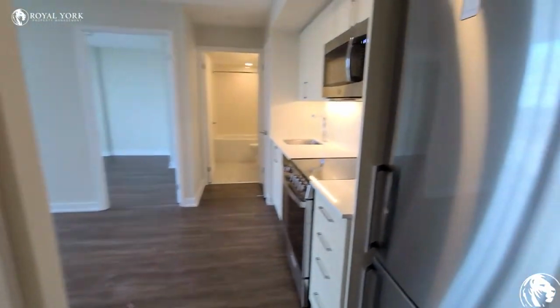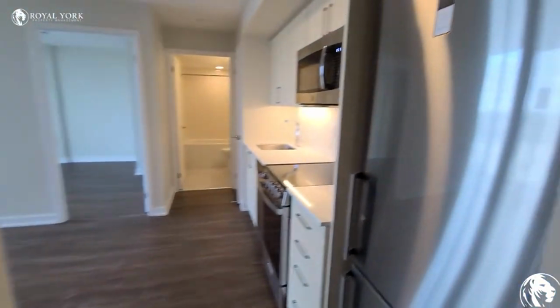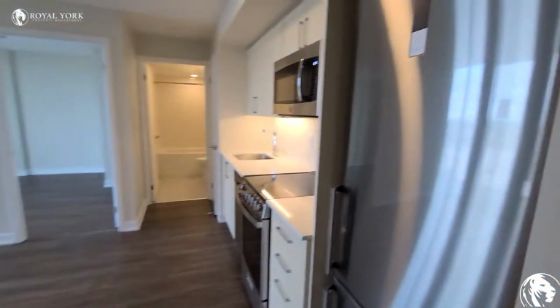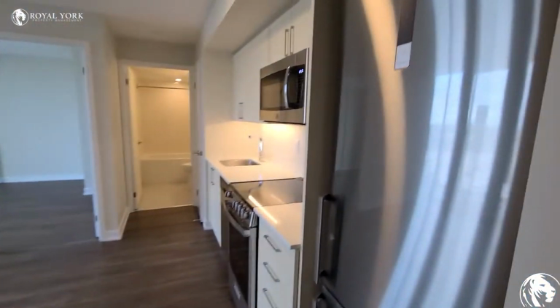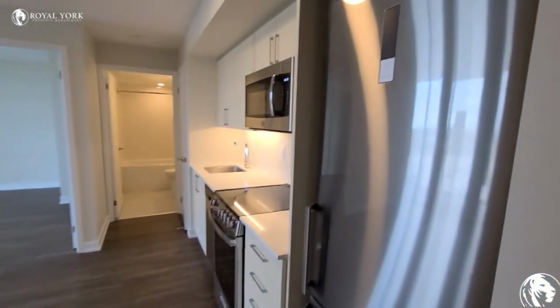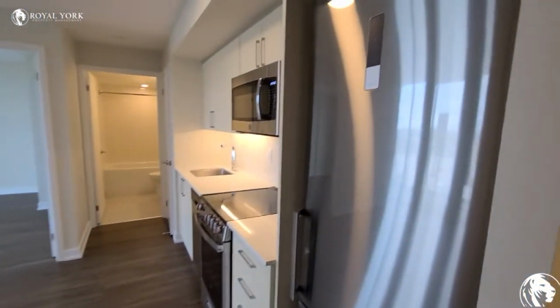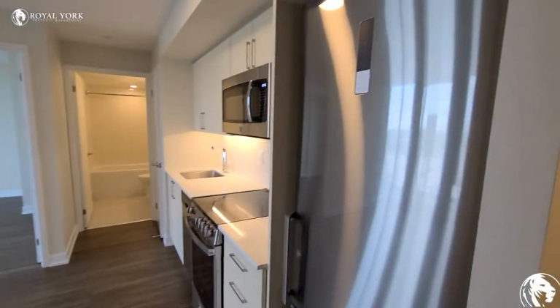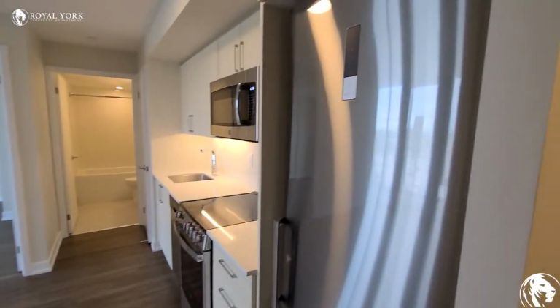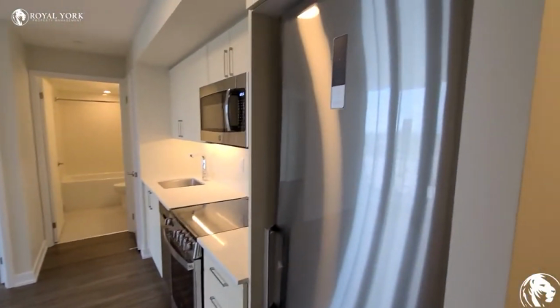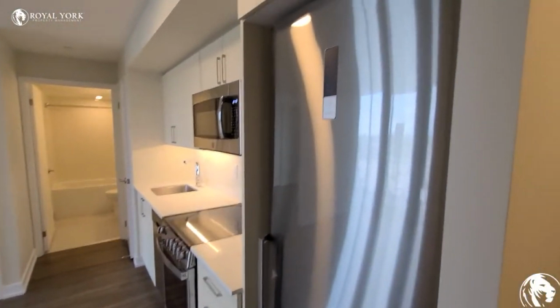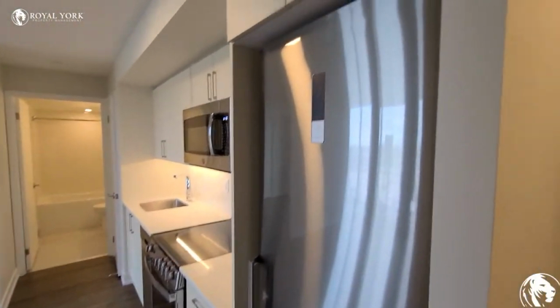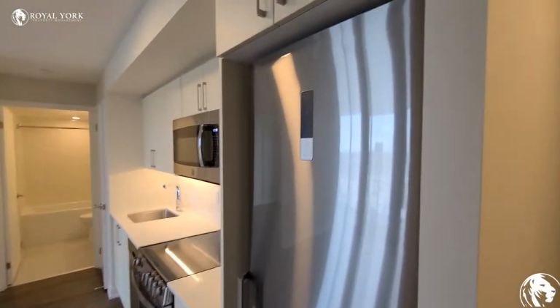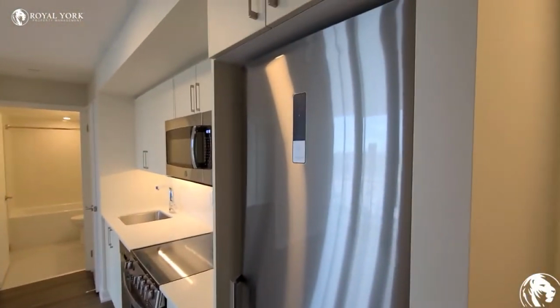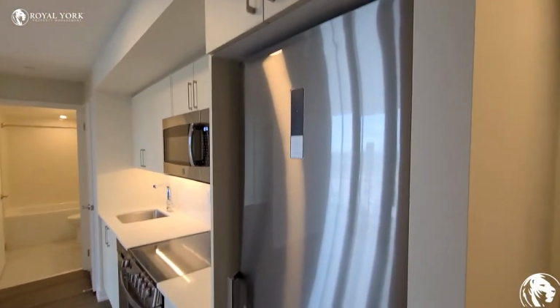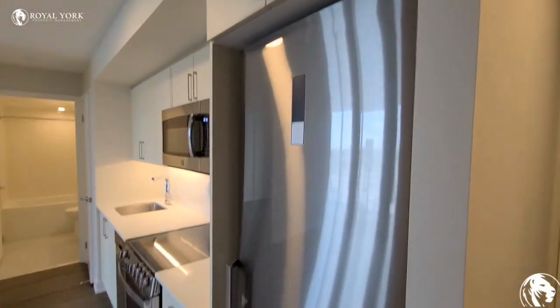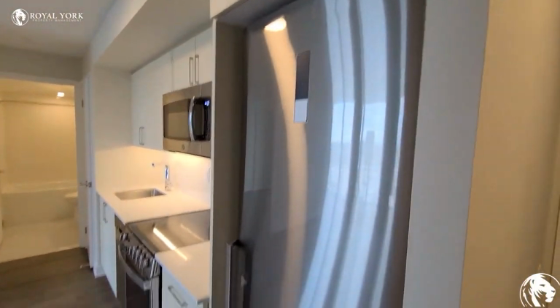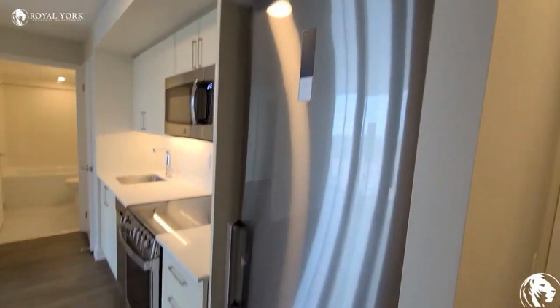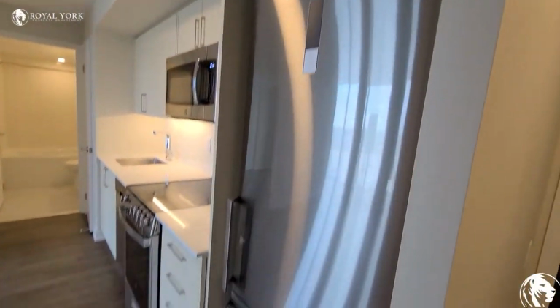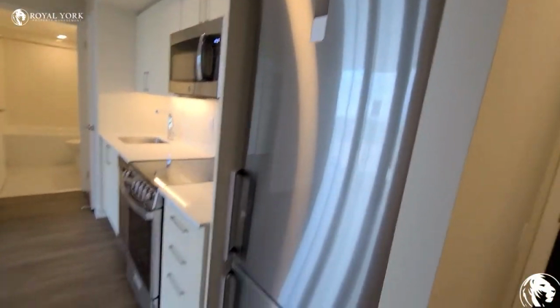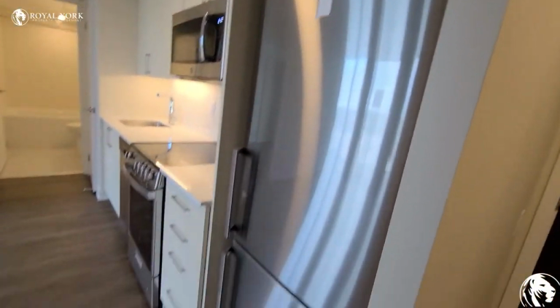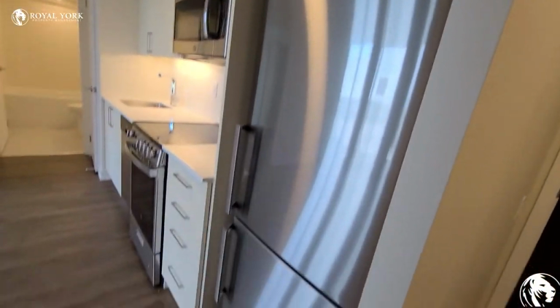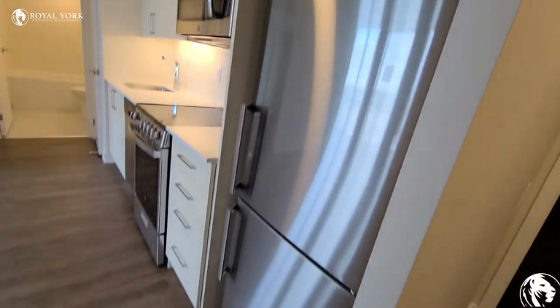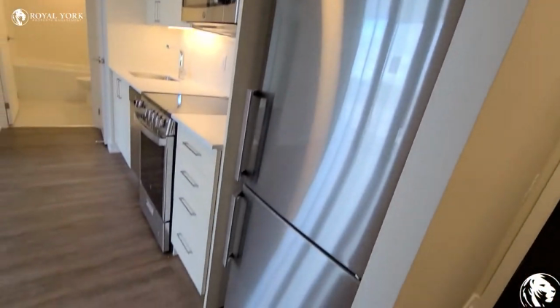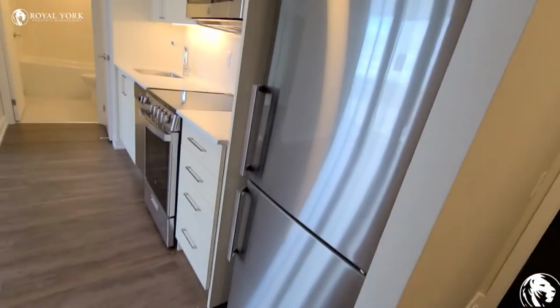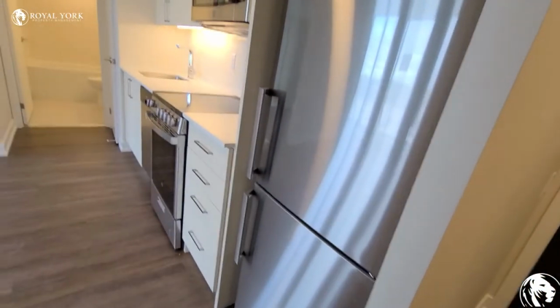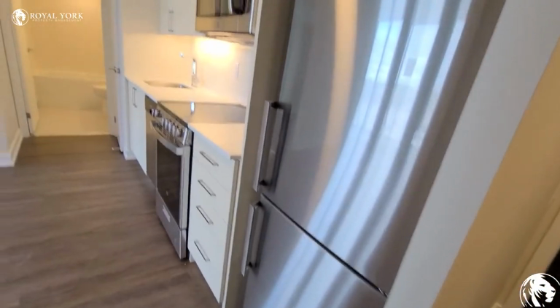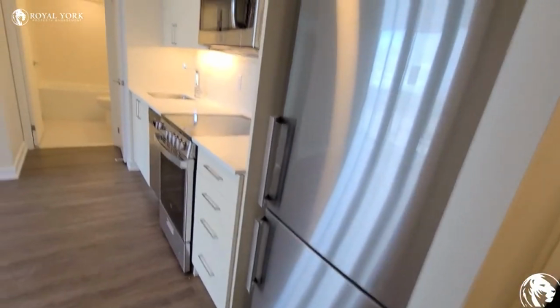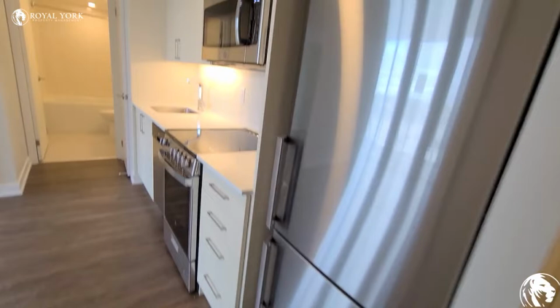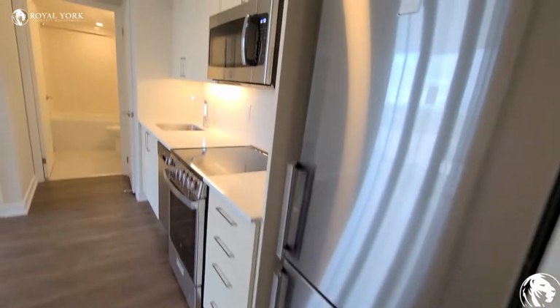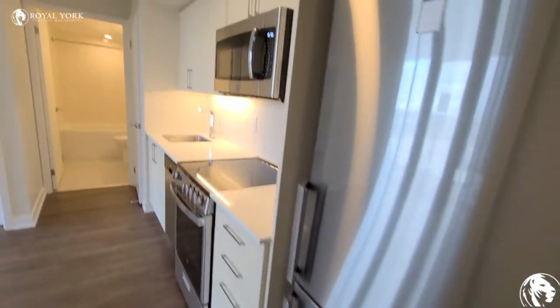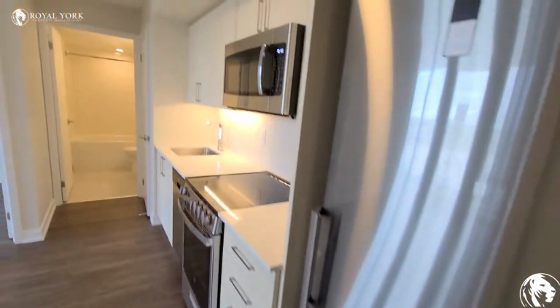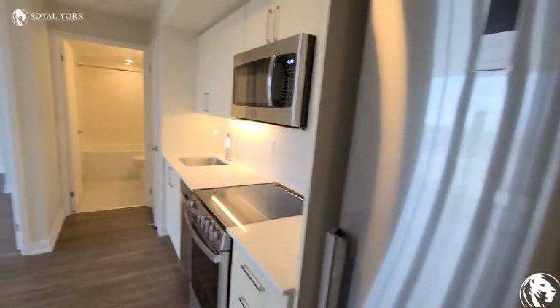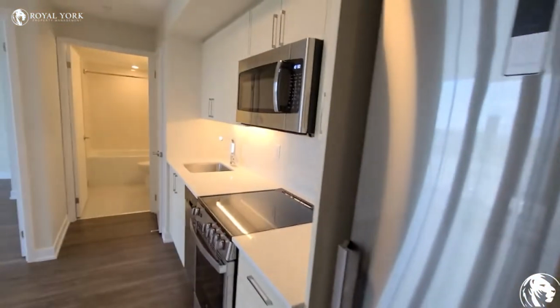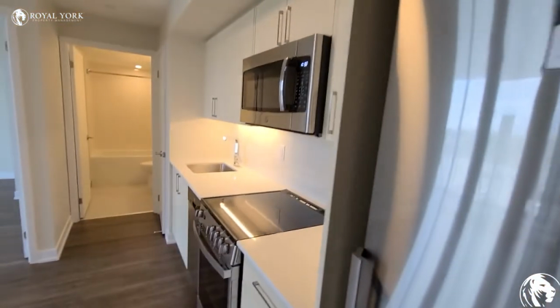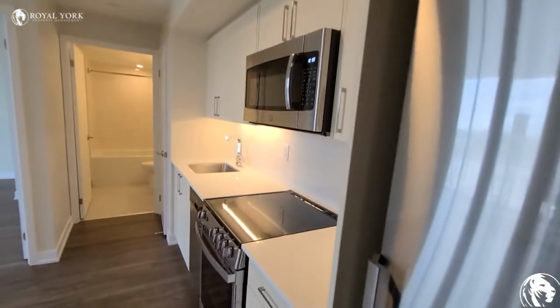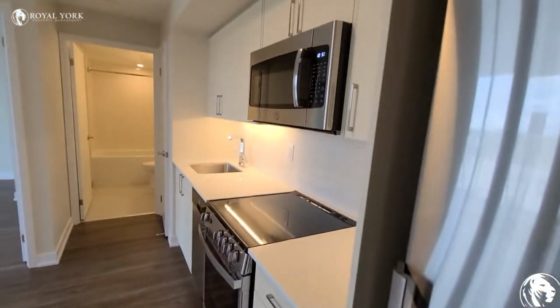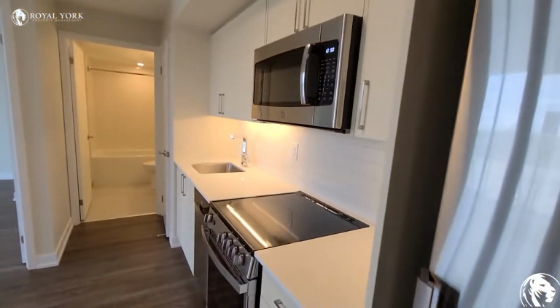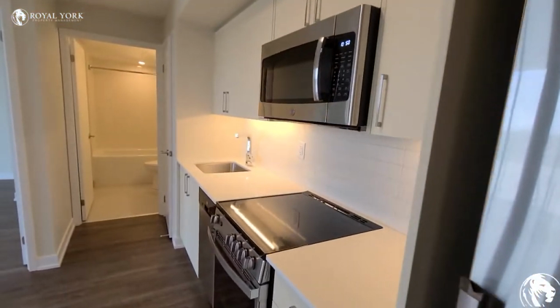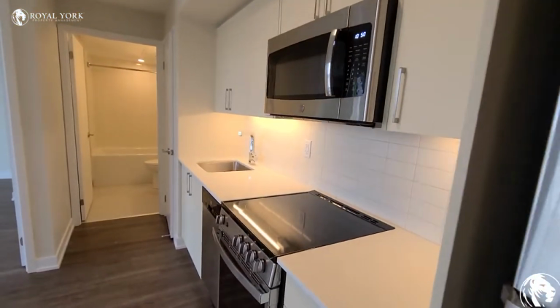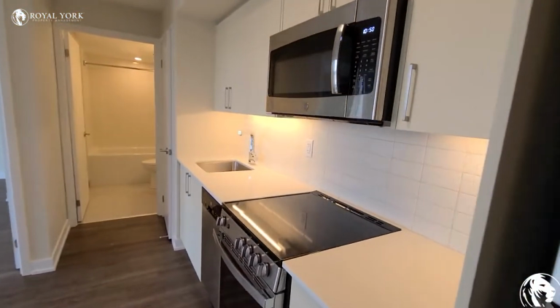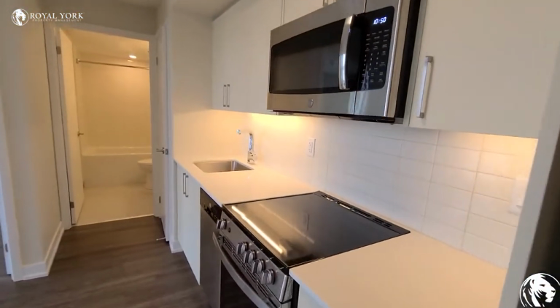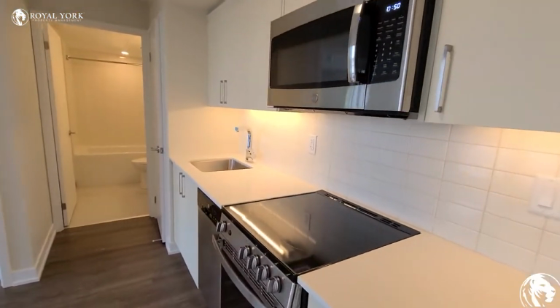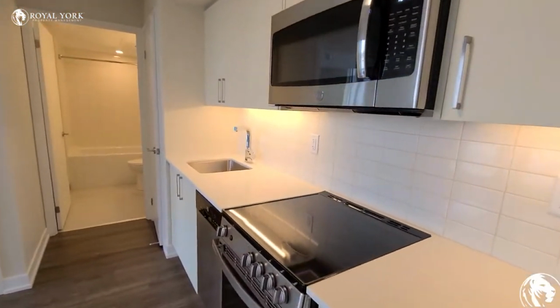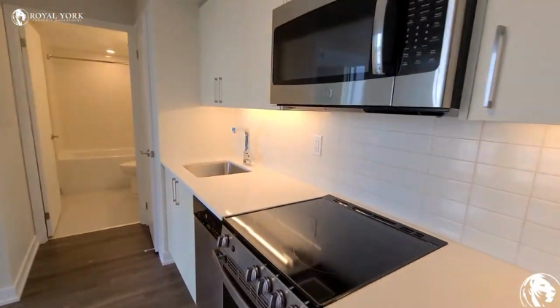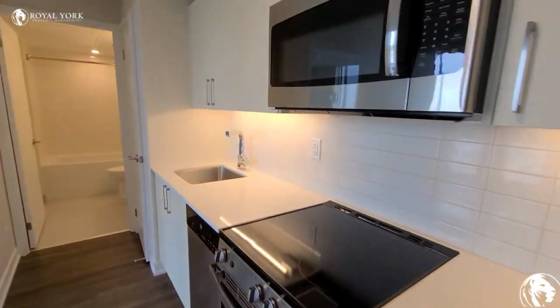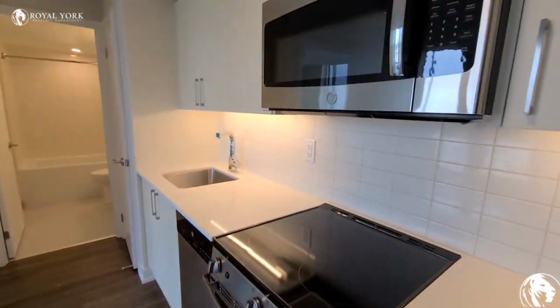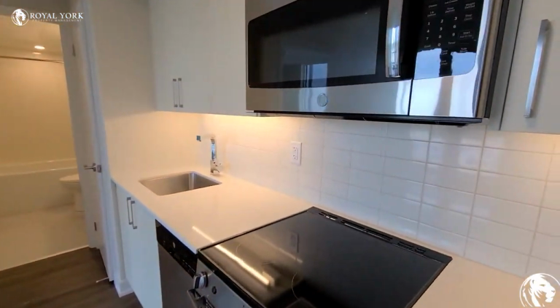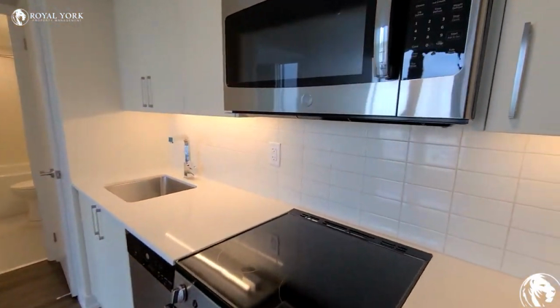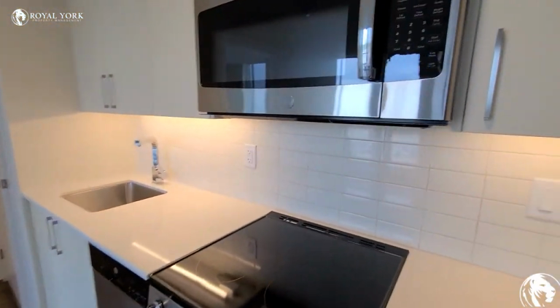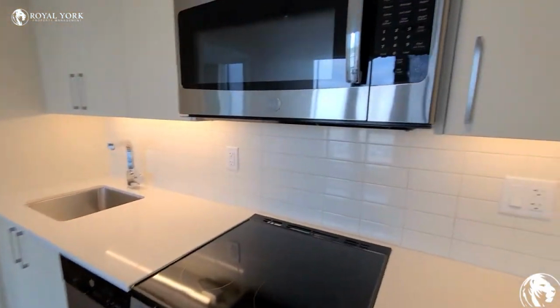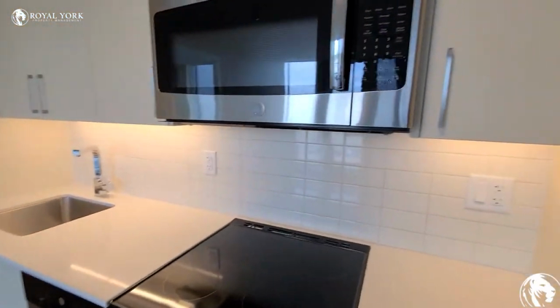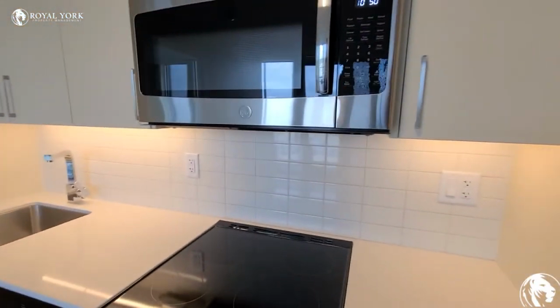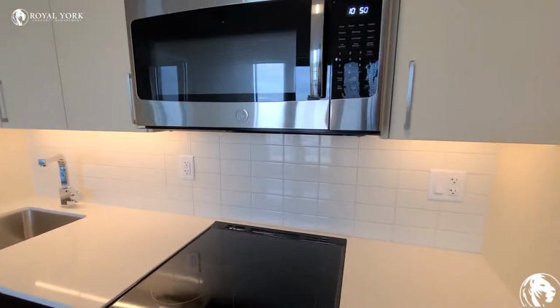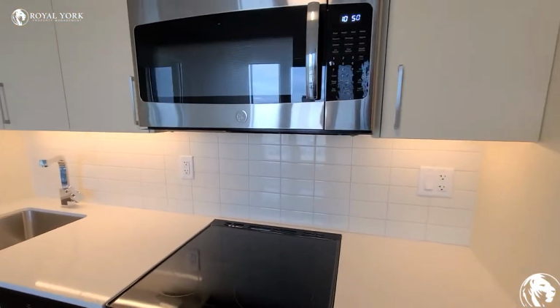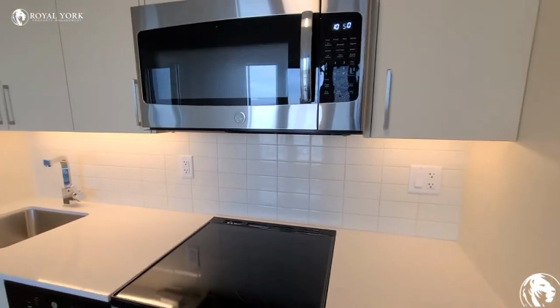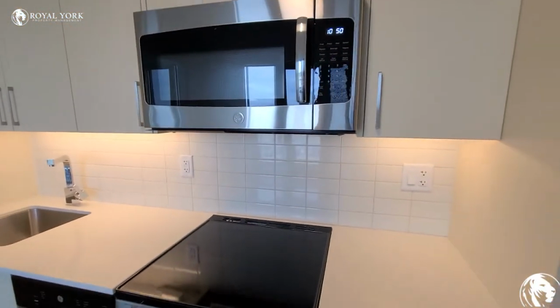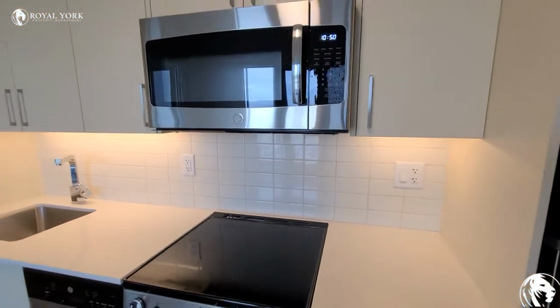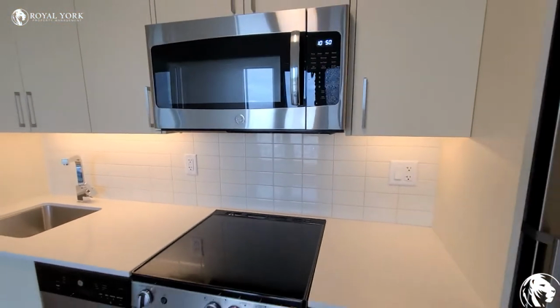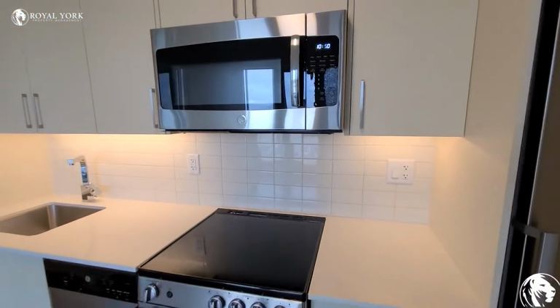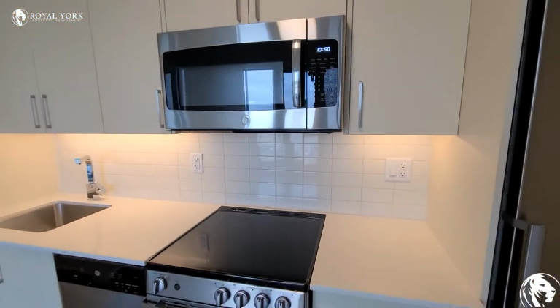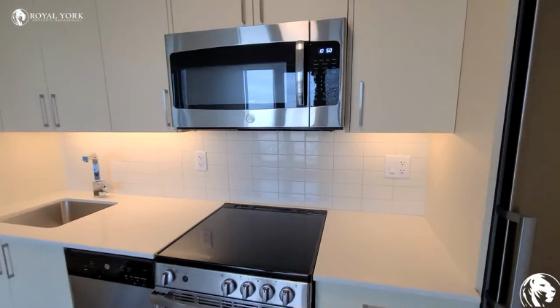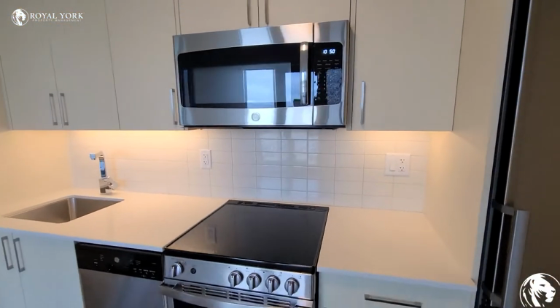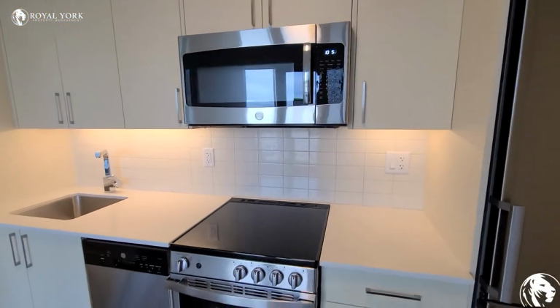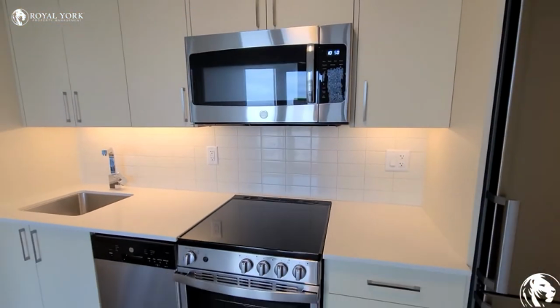Now your kitchen here. Stainless steel appliances, all brand new. Granite counters, upgraded under-counter lighting.